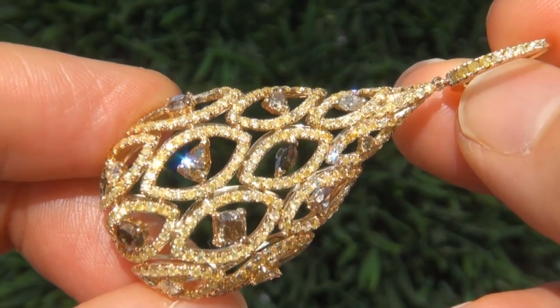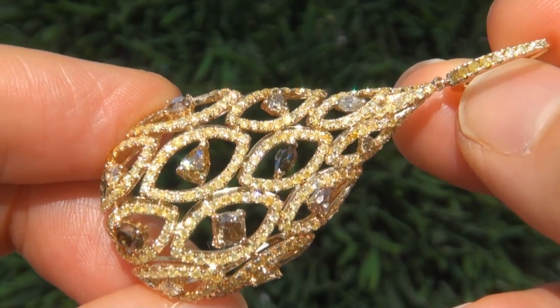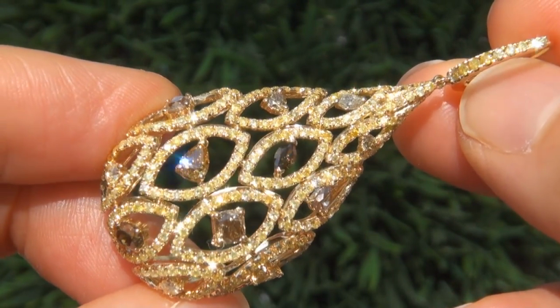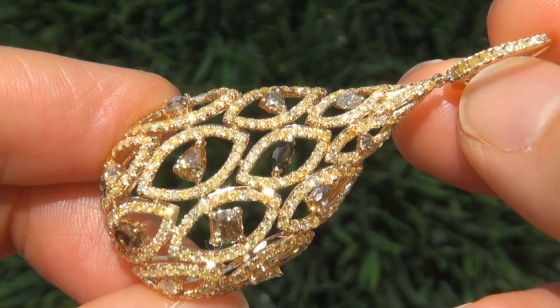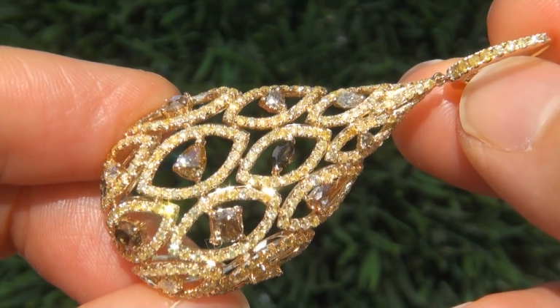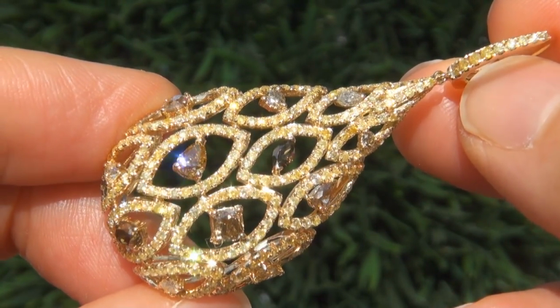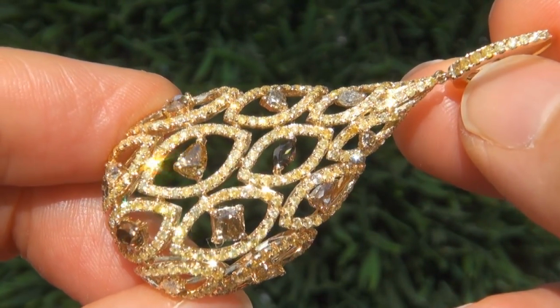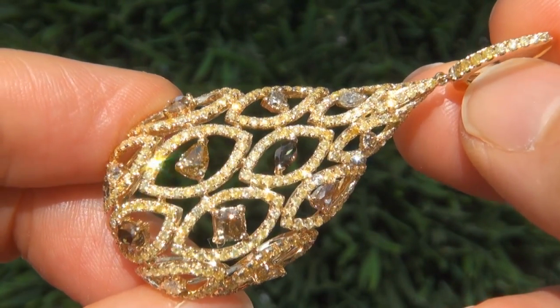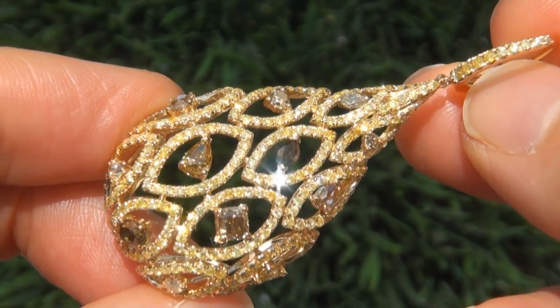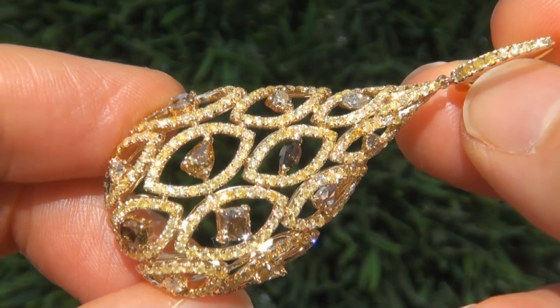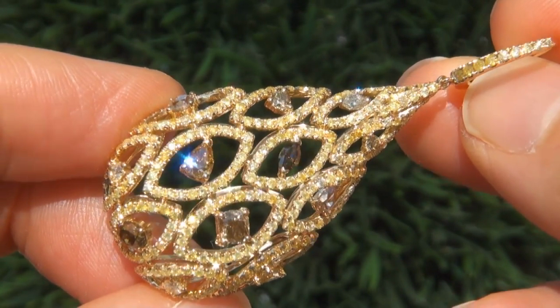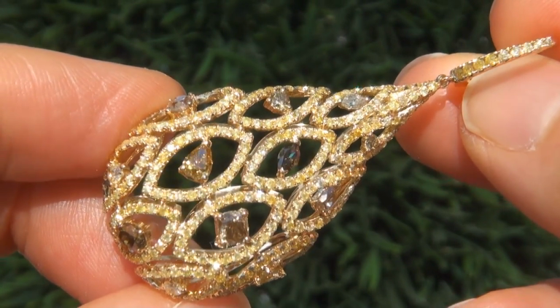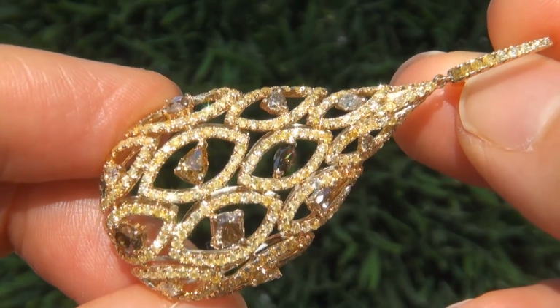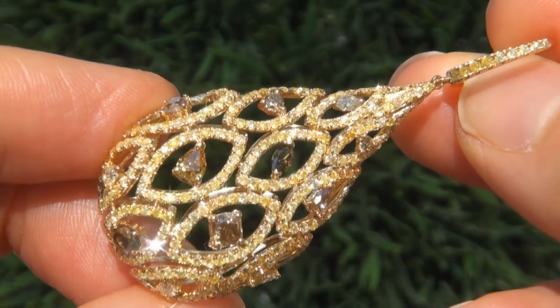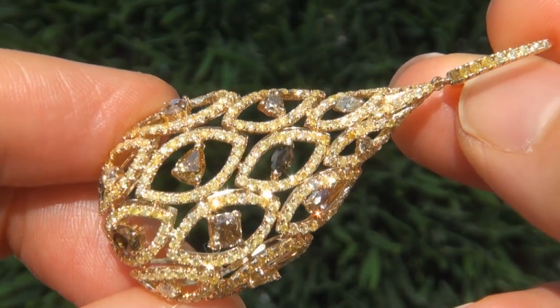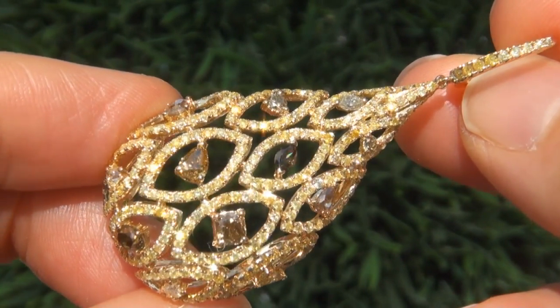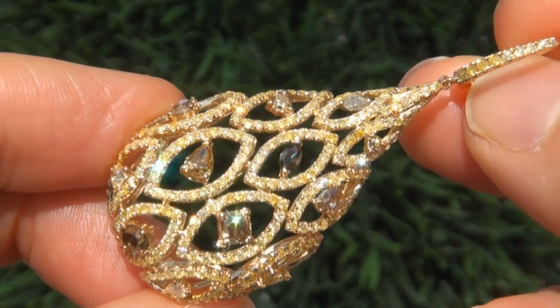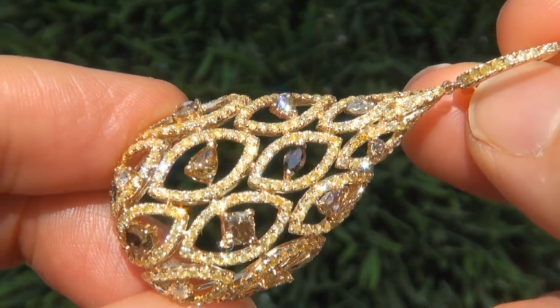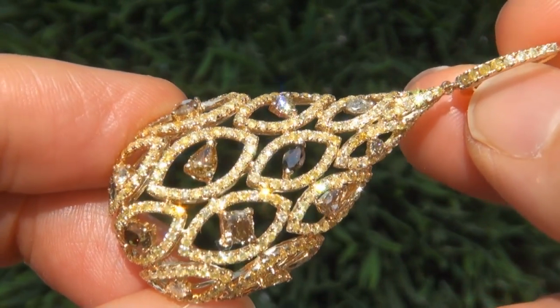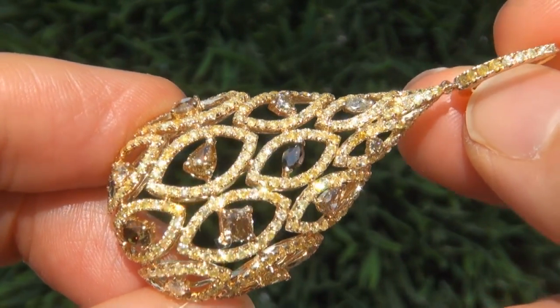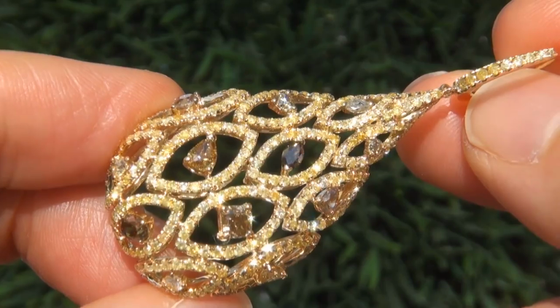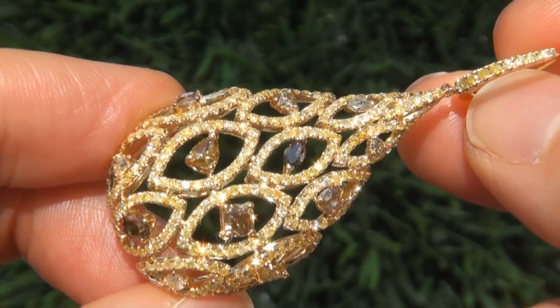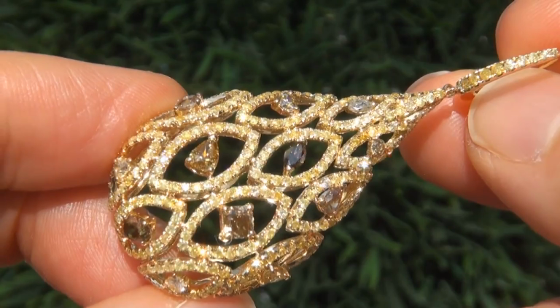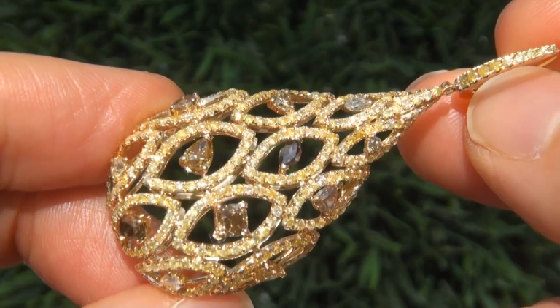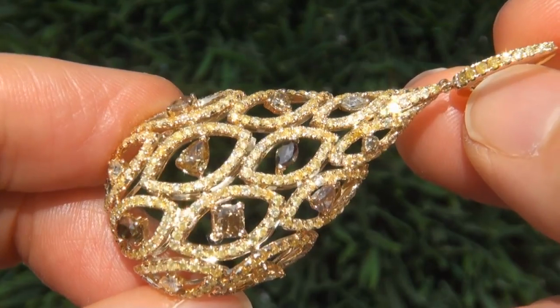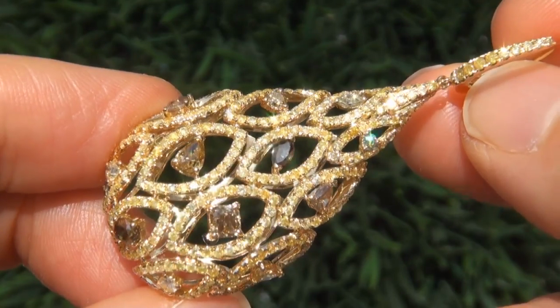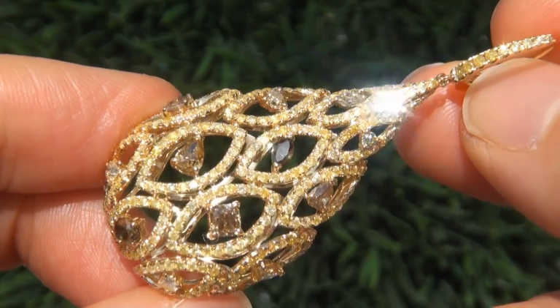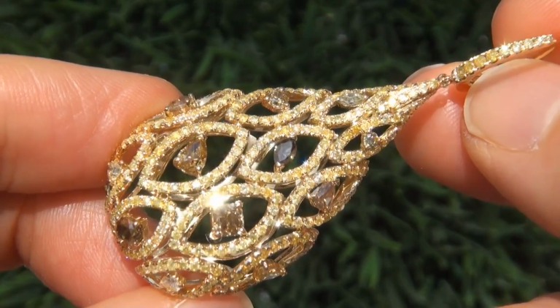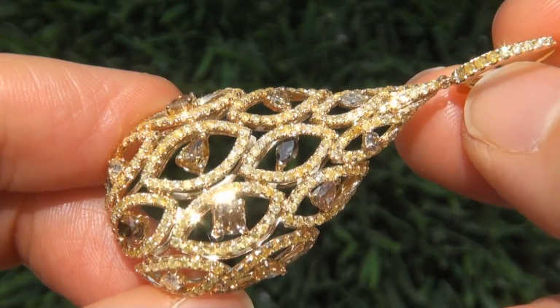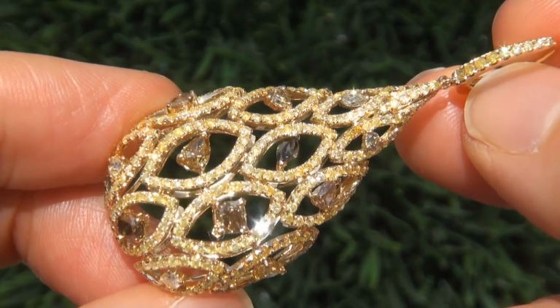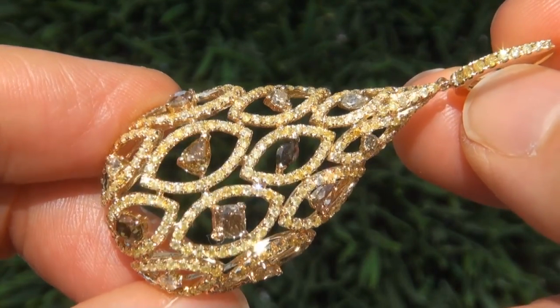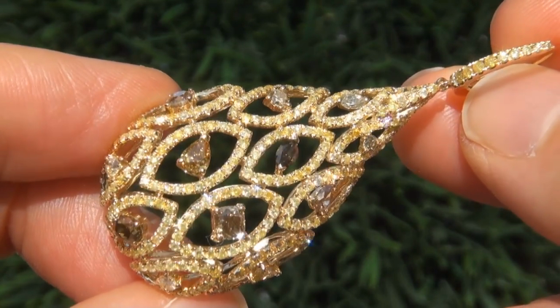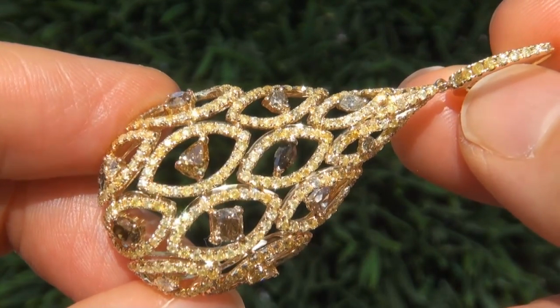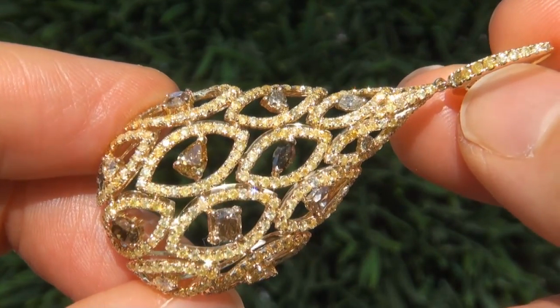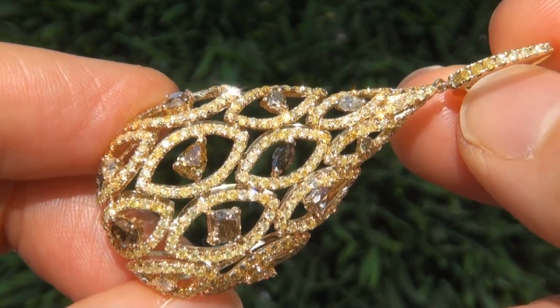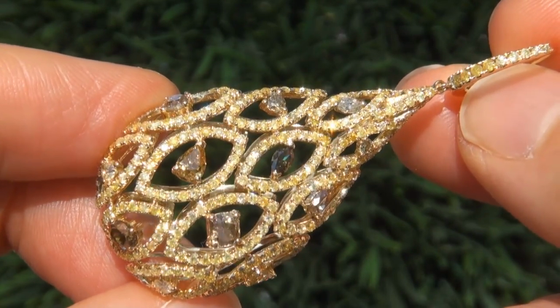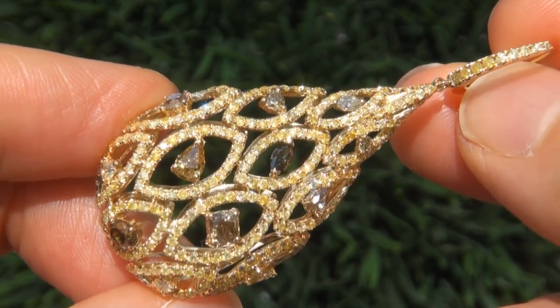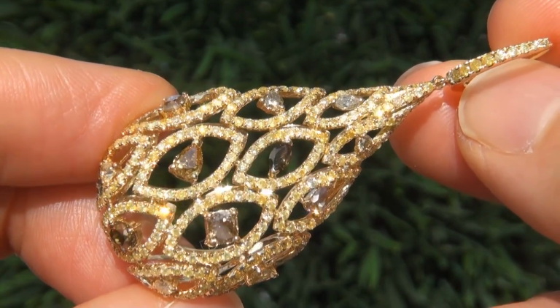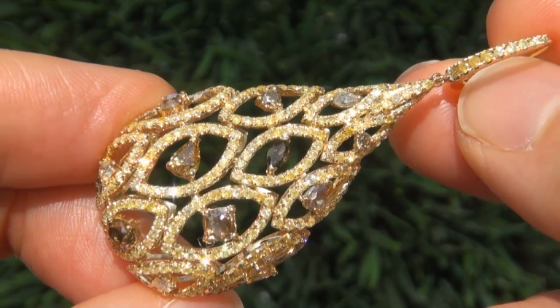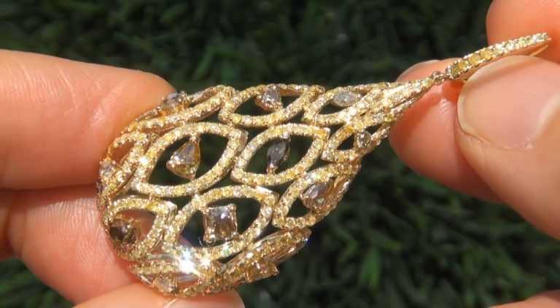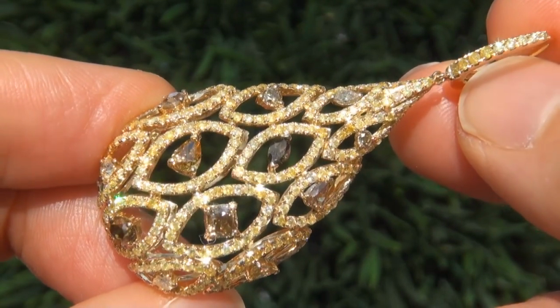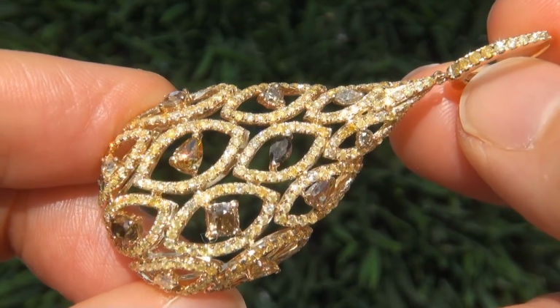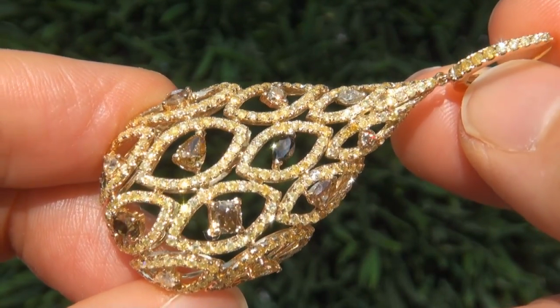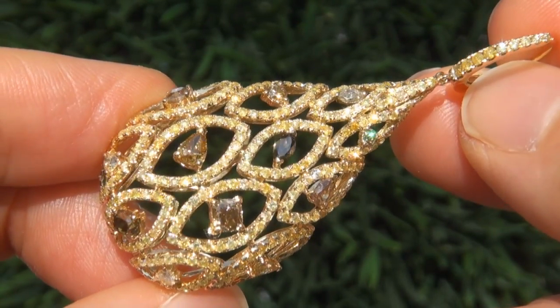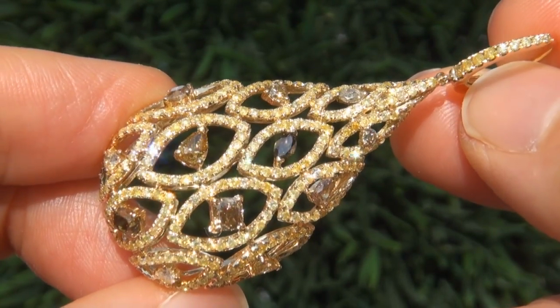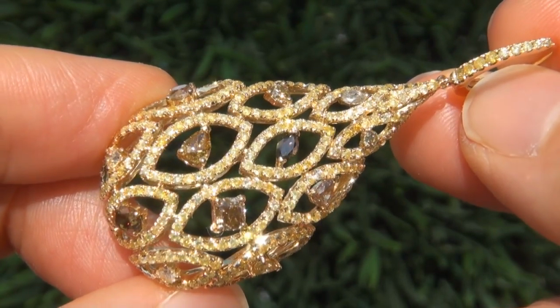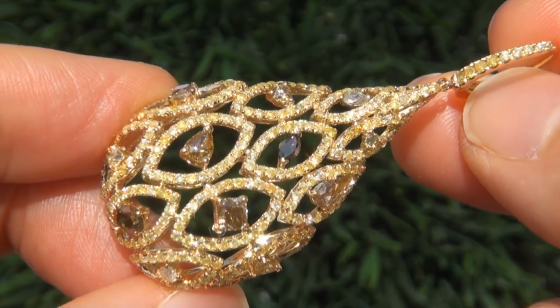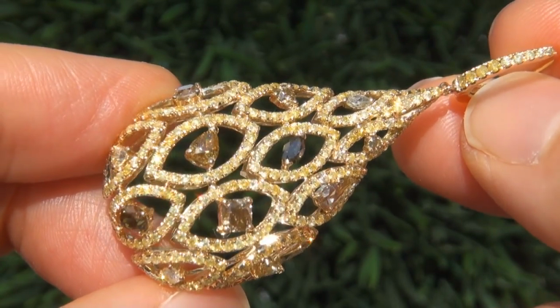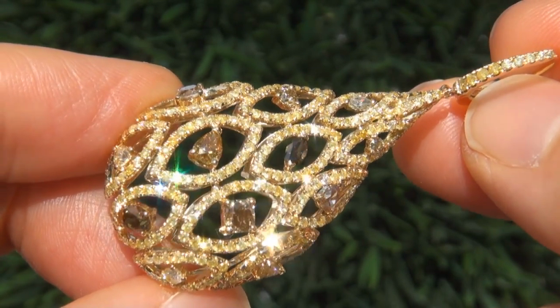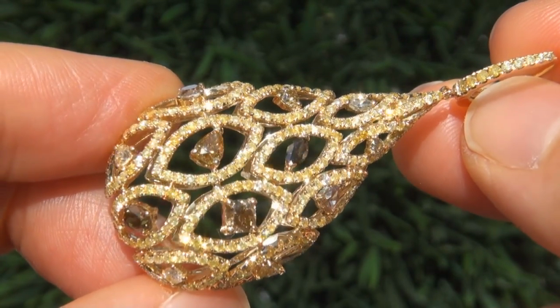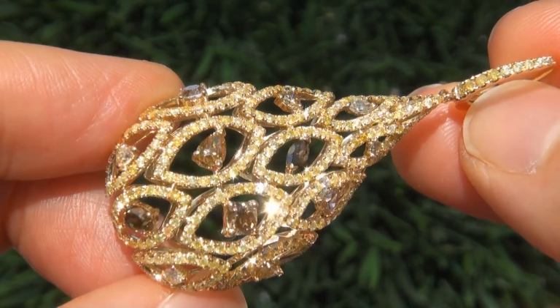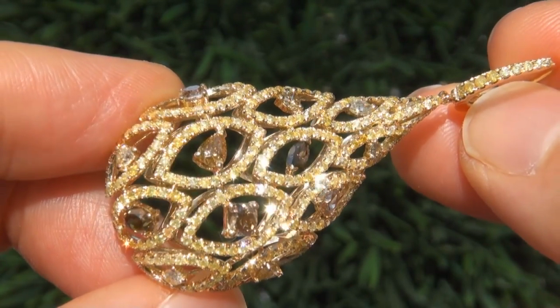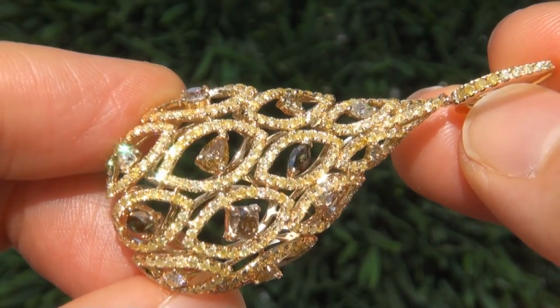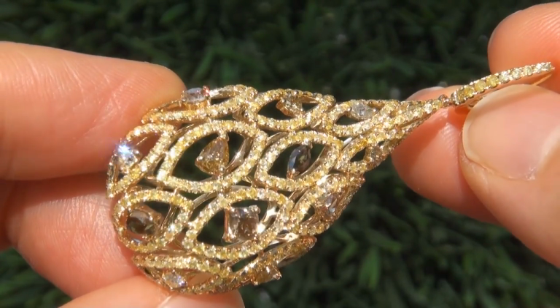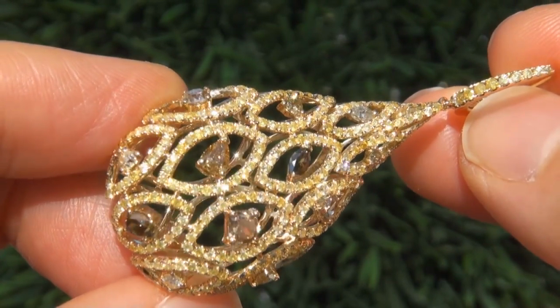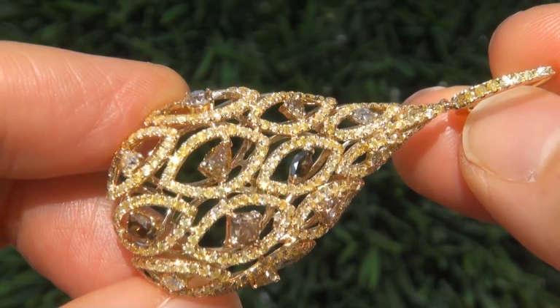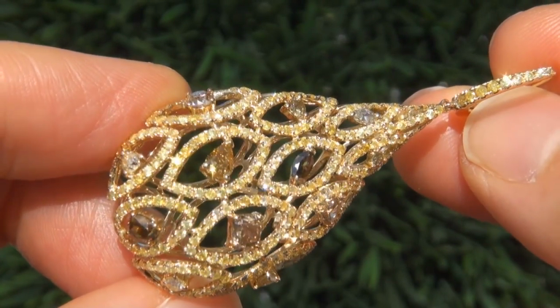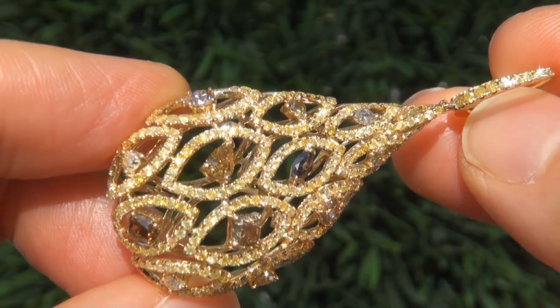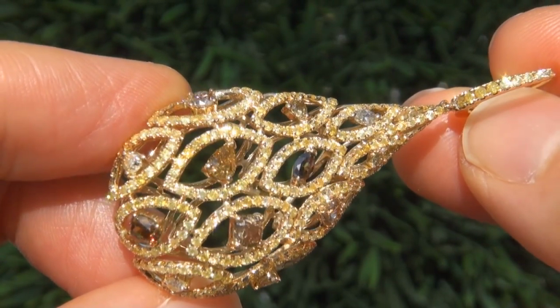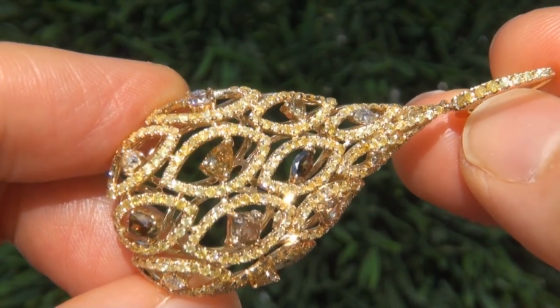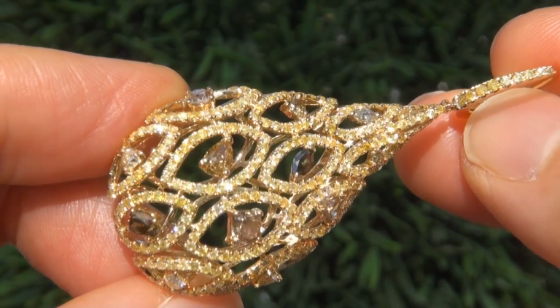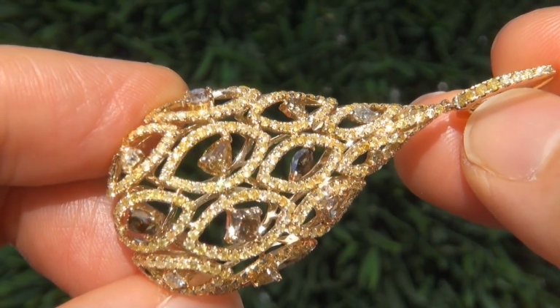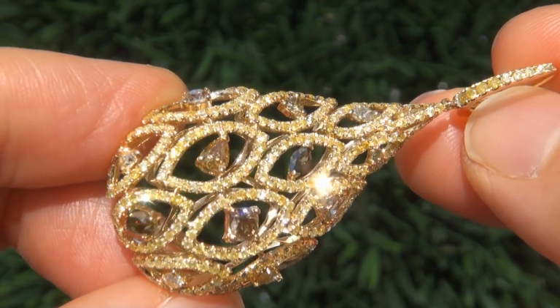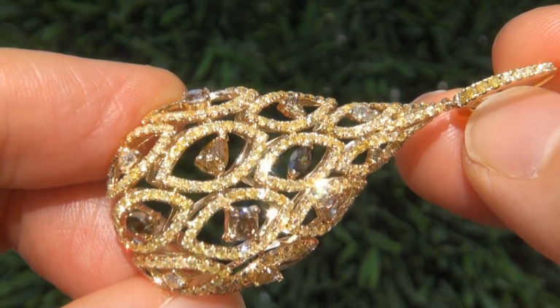These diamonds offer outstanding brilliance, flash, sparkle and fire as you can clearly see here in the video.